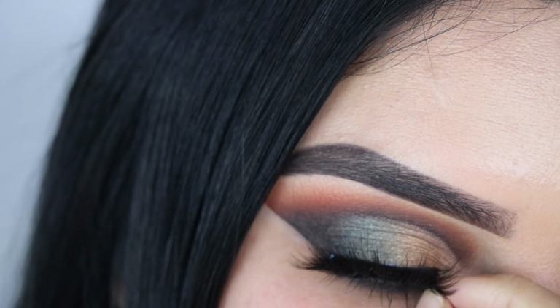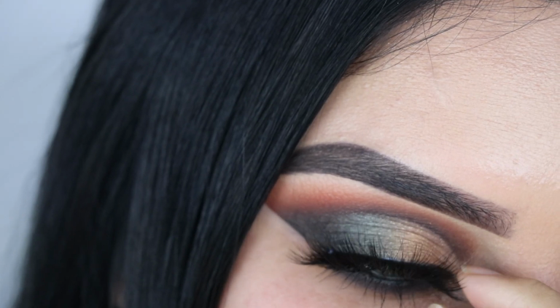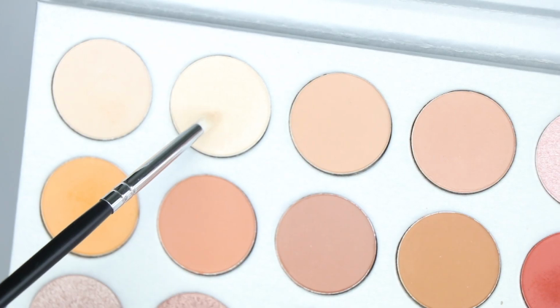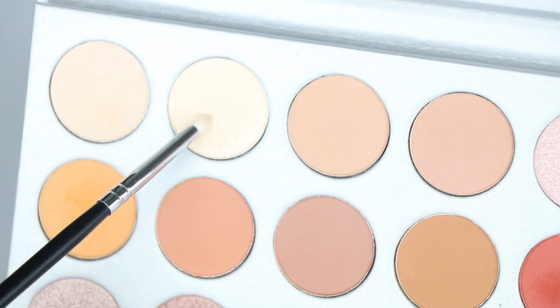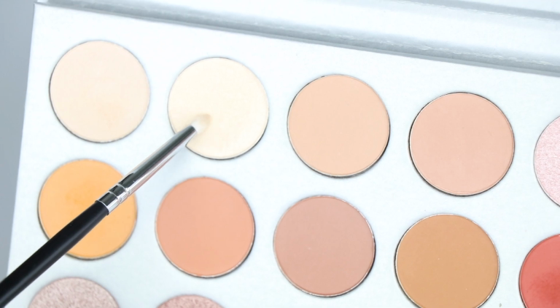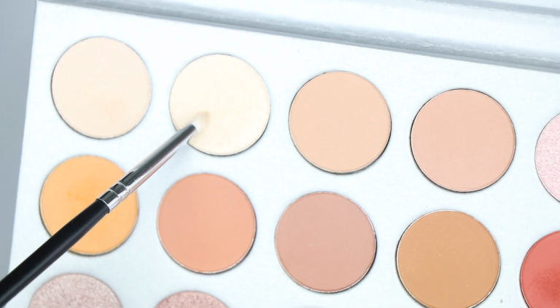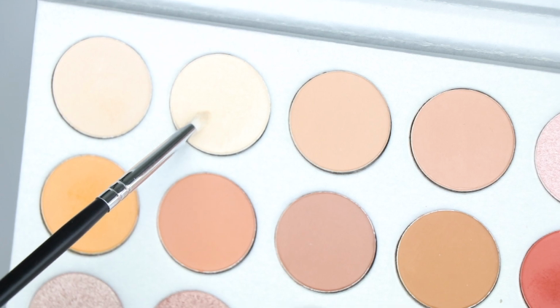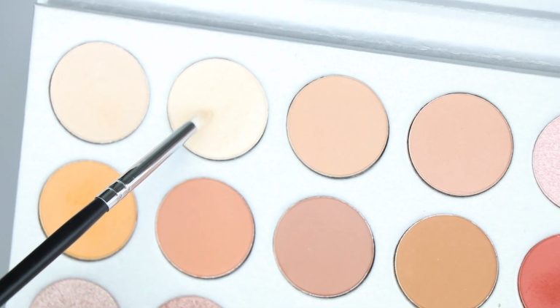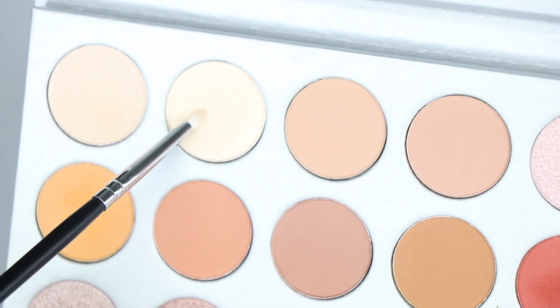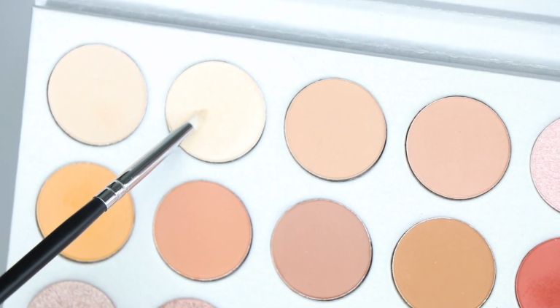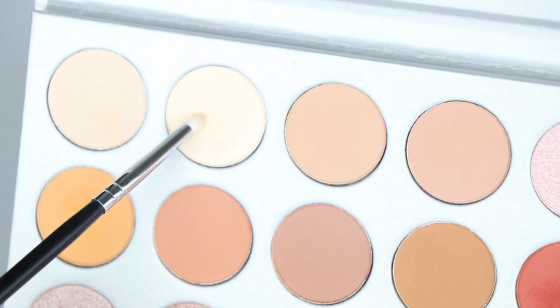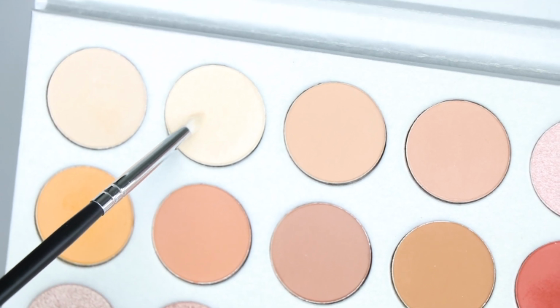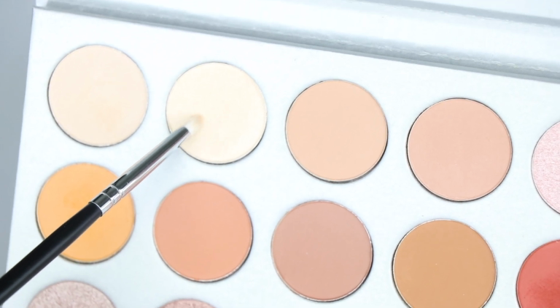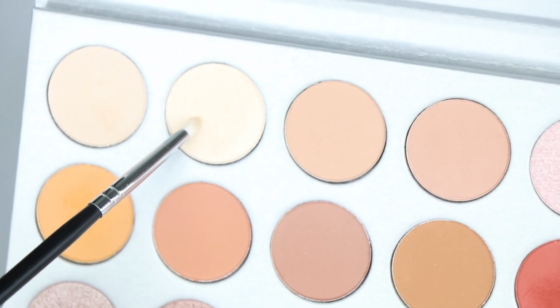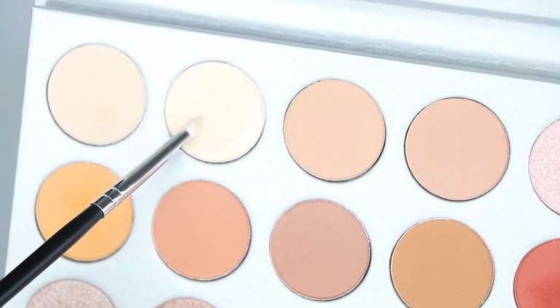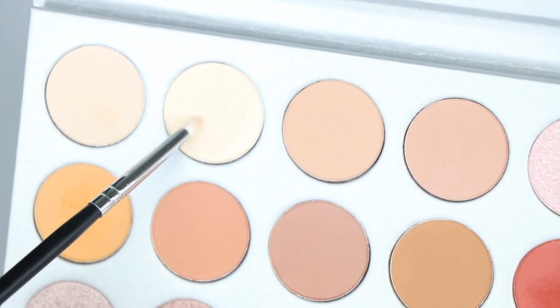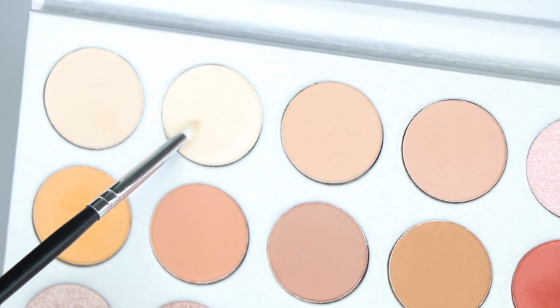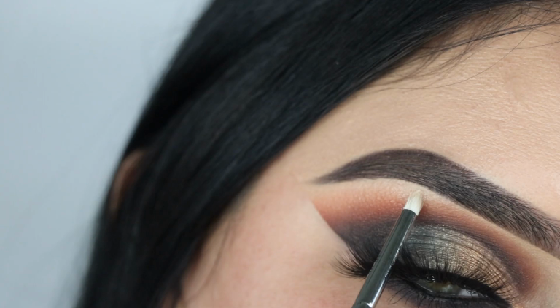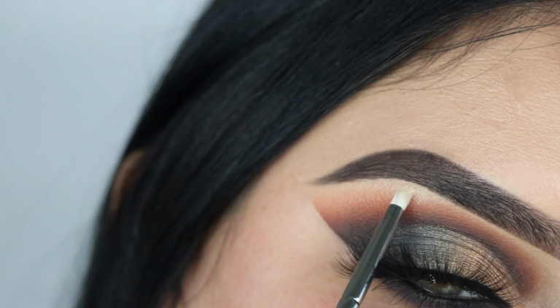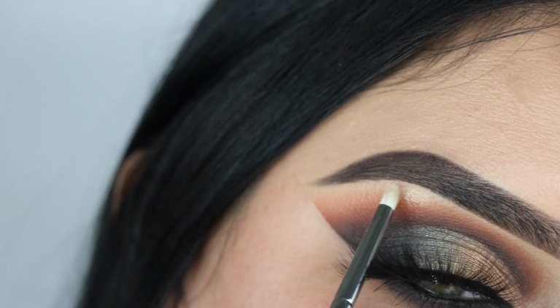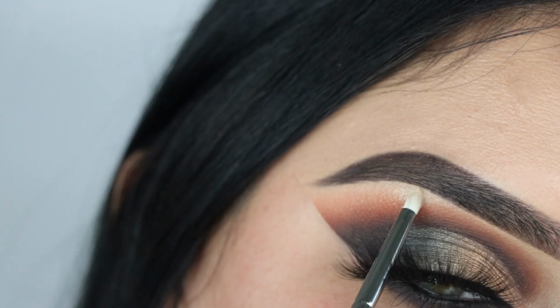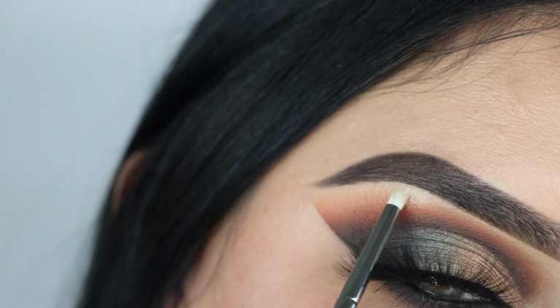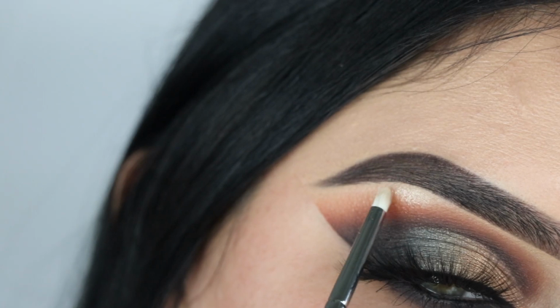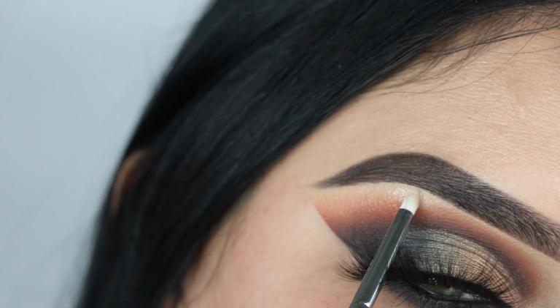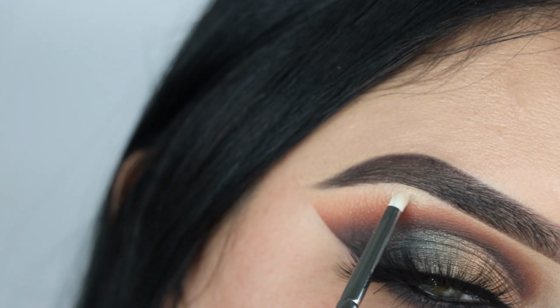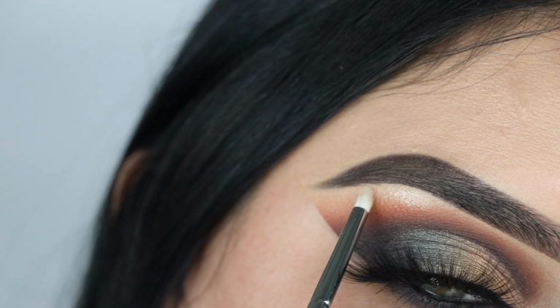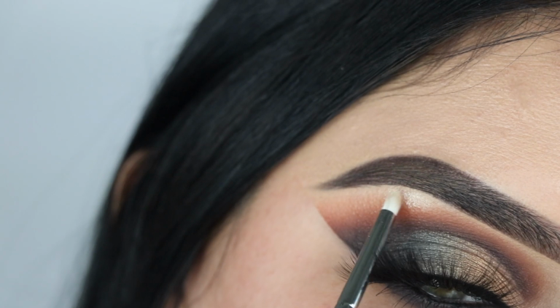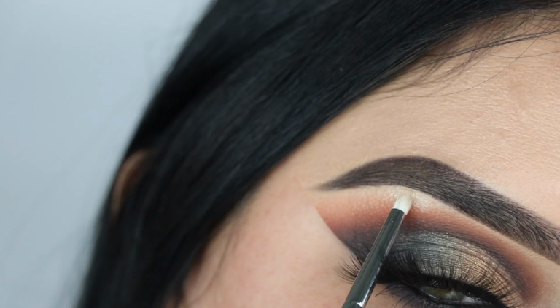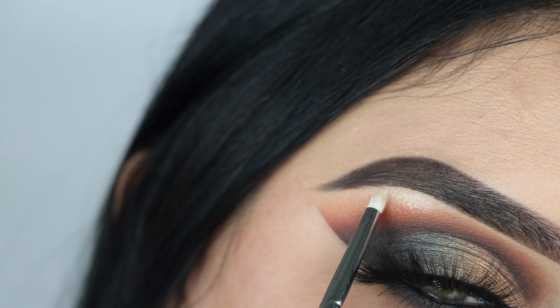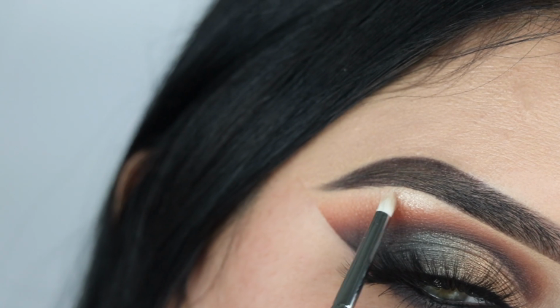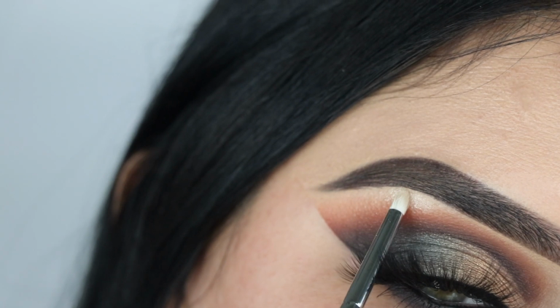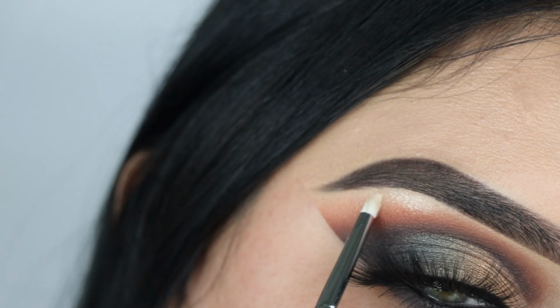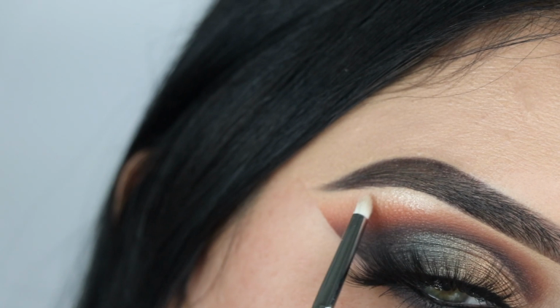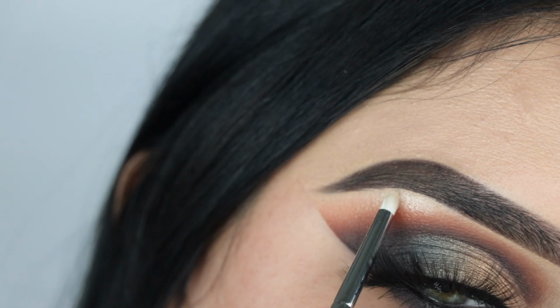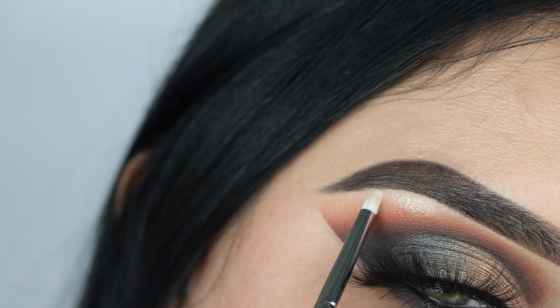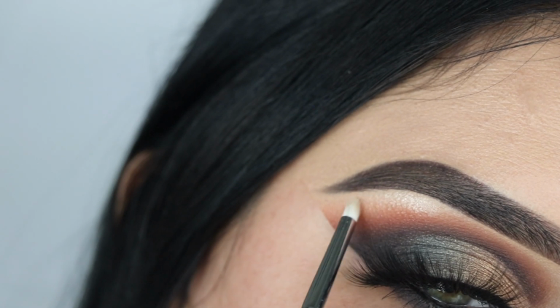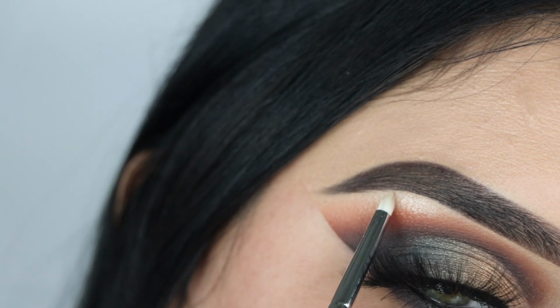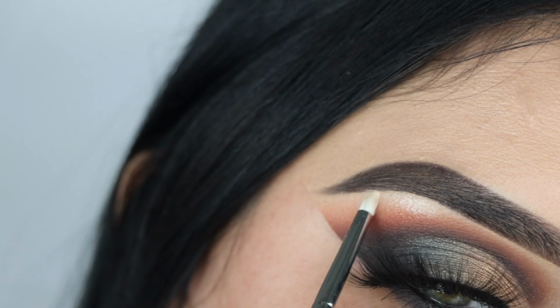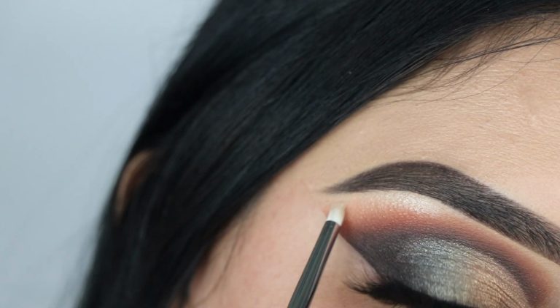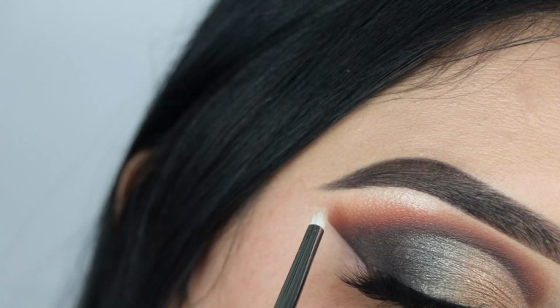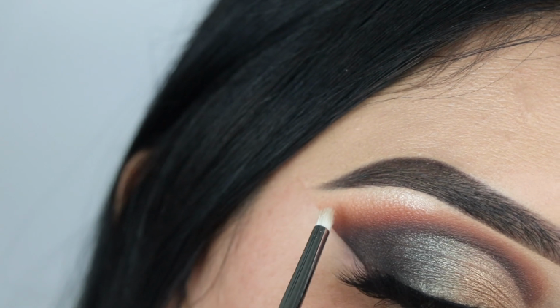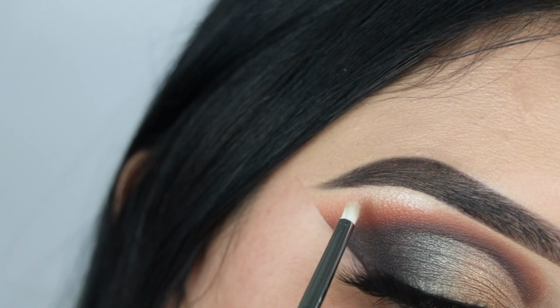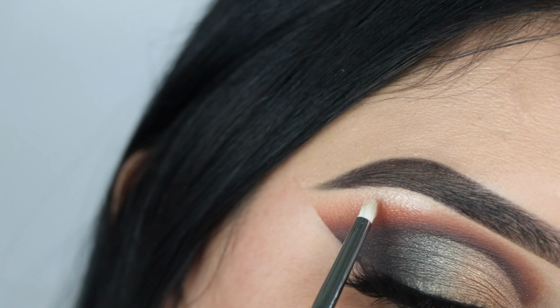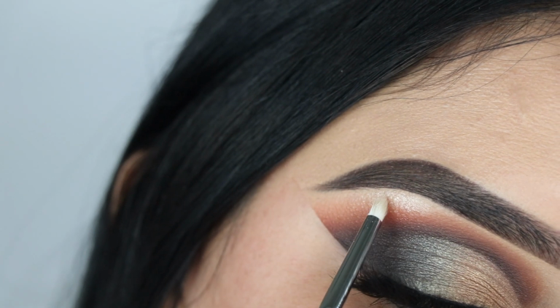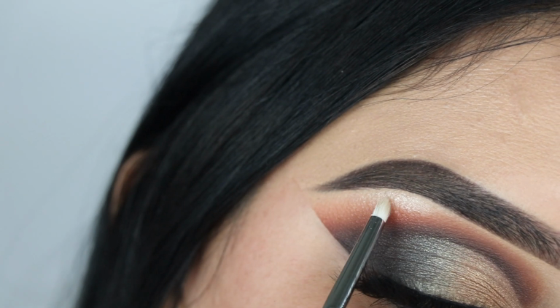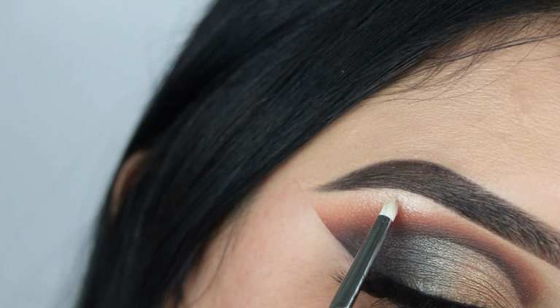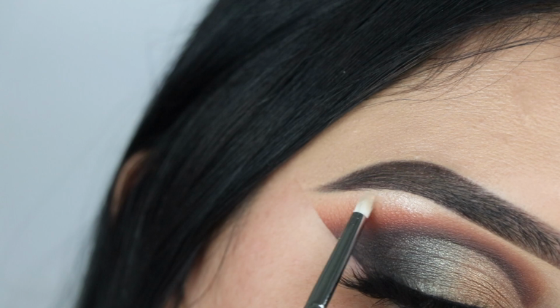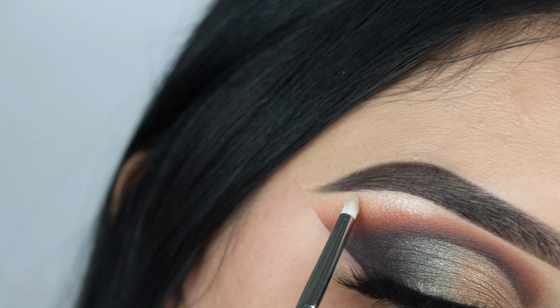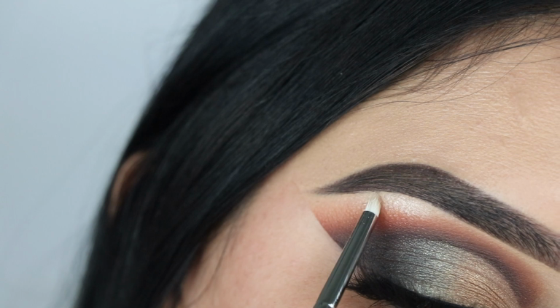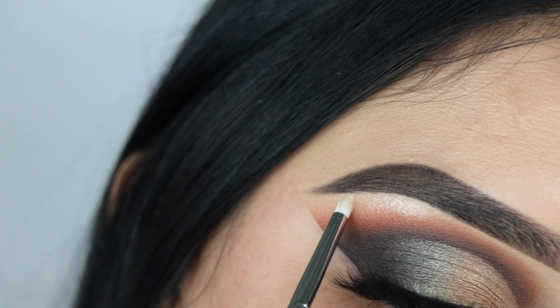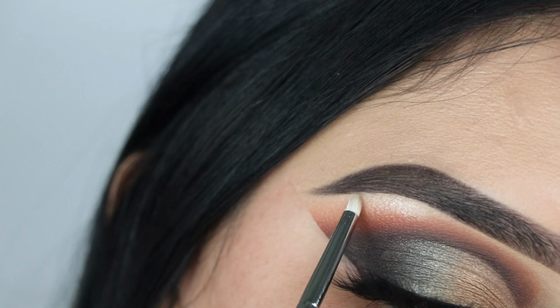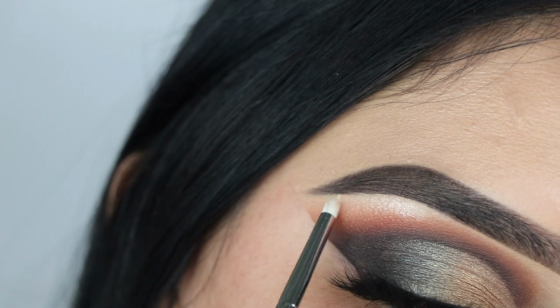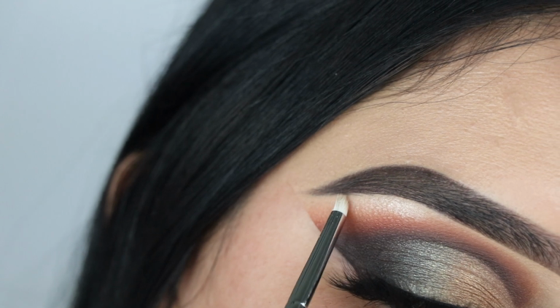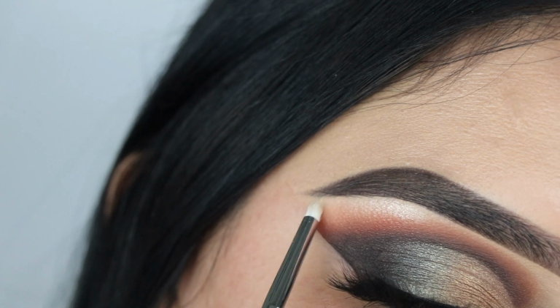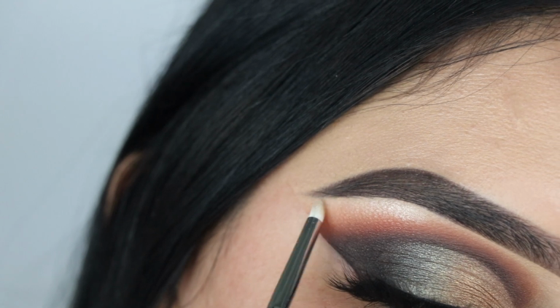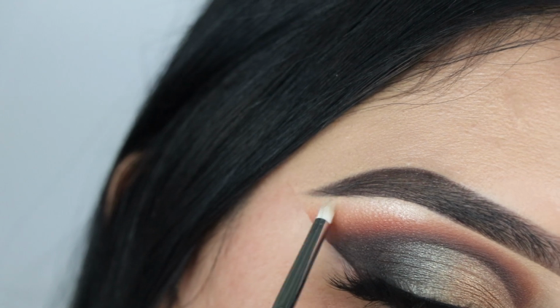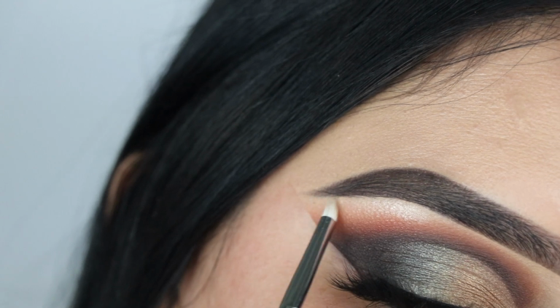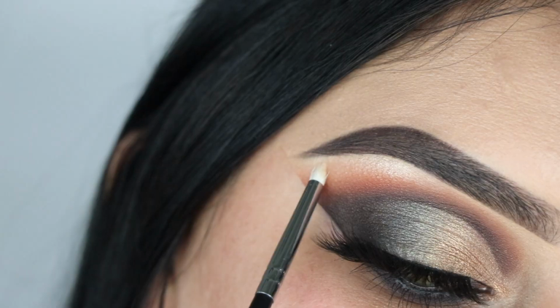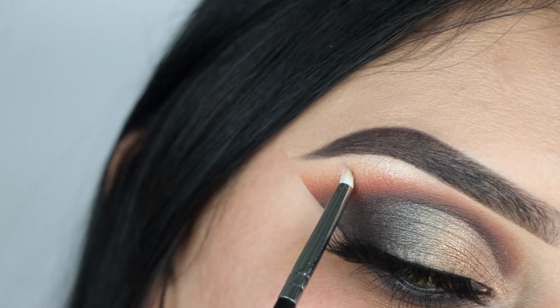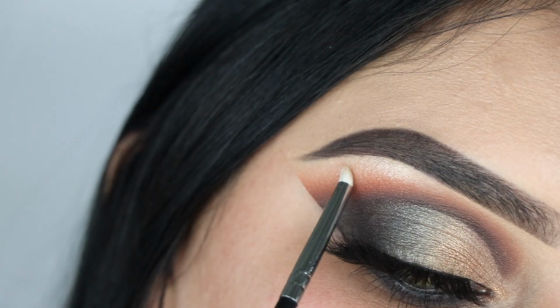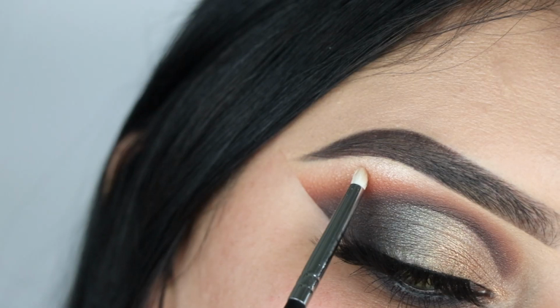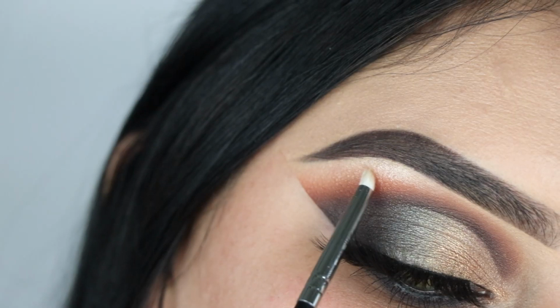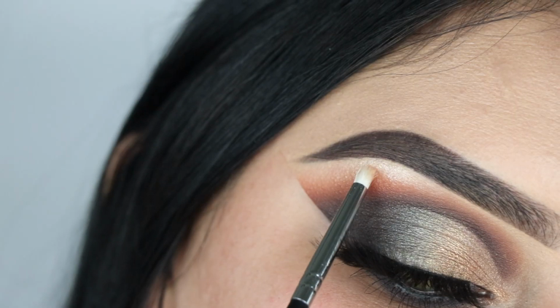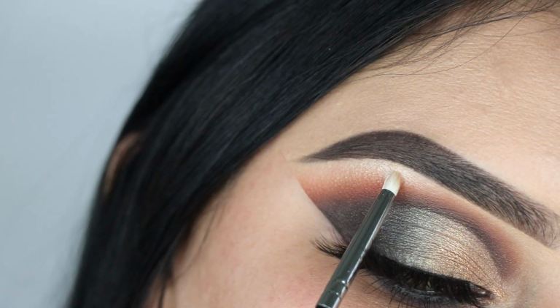You gotta end the eyes with some bling bling! To finish the eyes I'm going to use this sparkly white shade to highlight my brow bone.